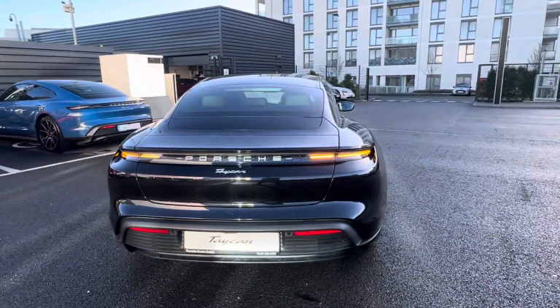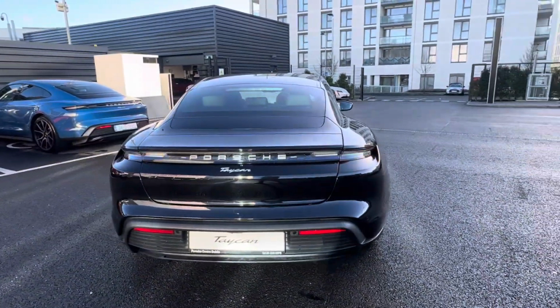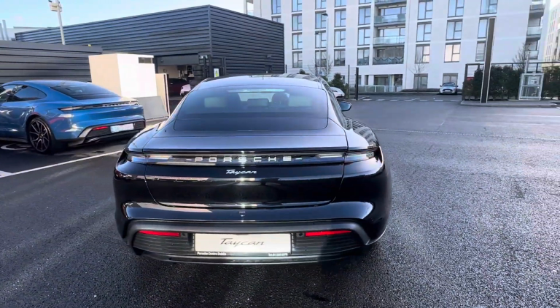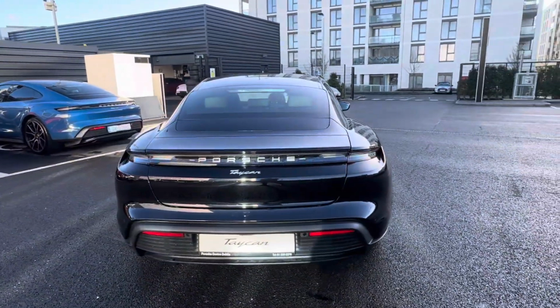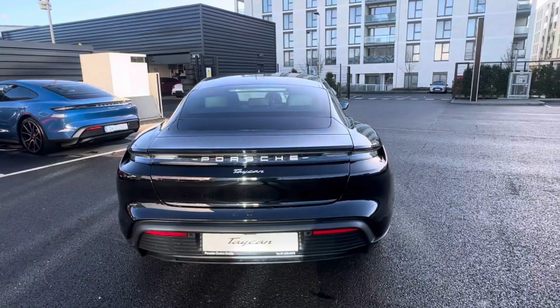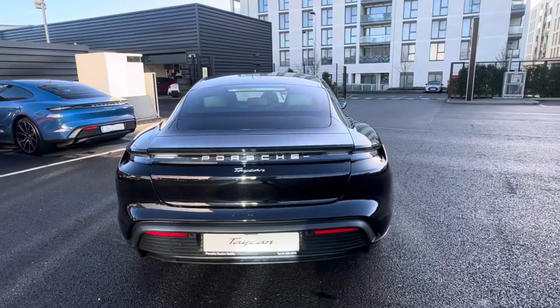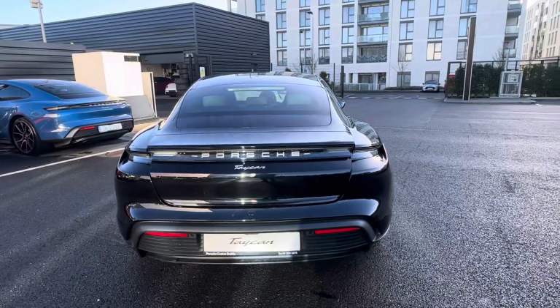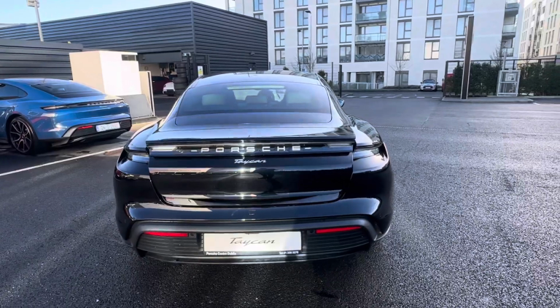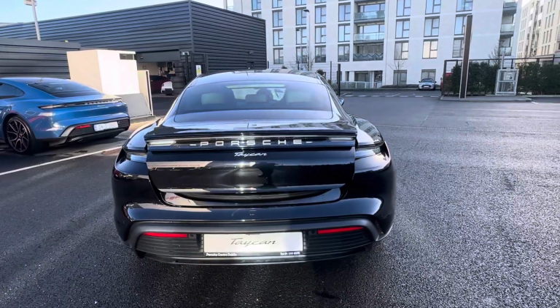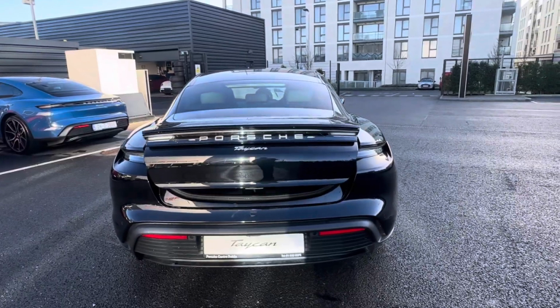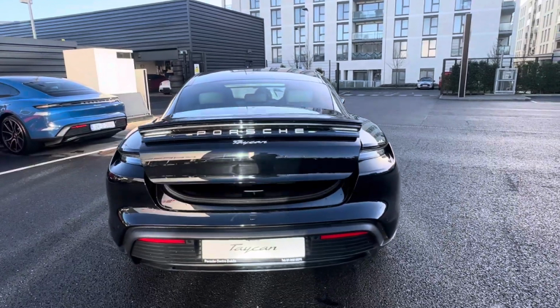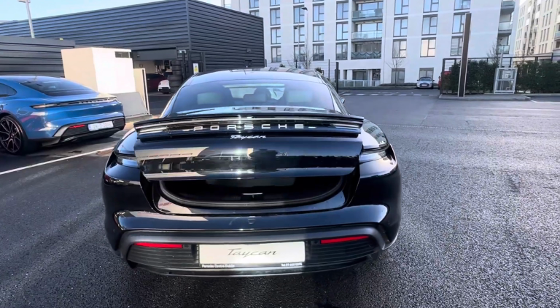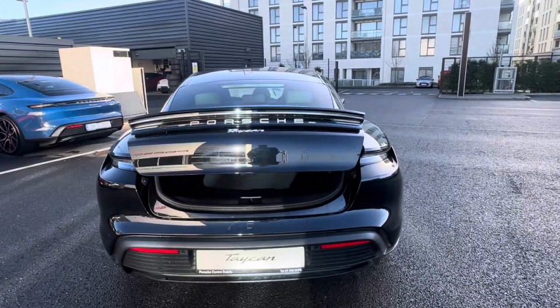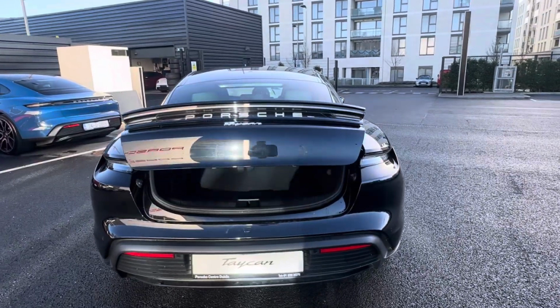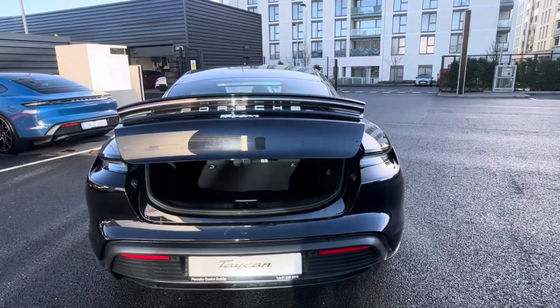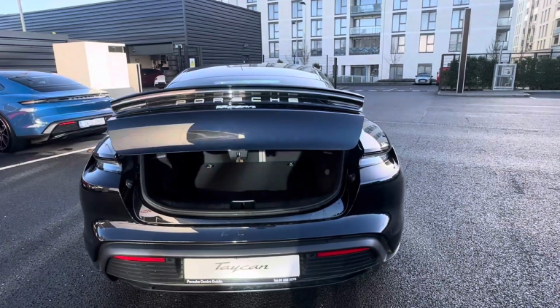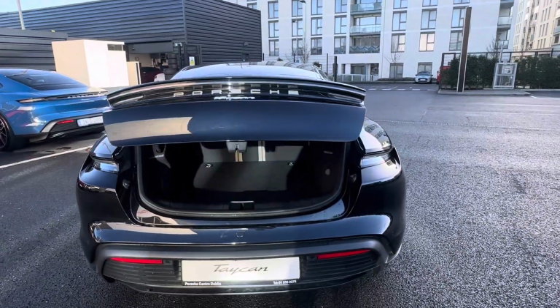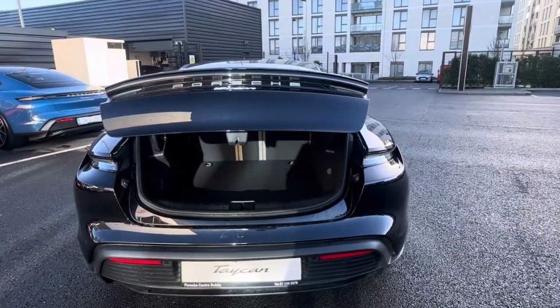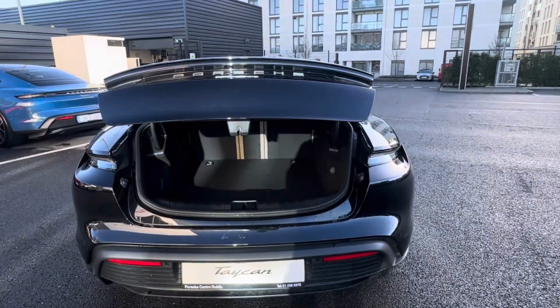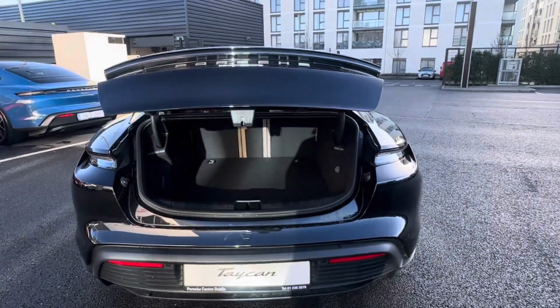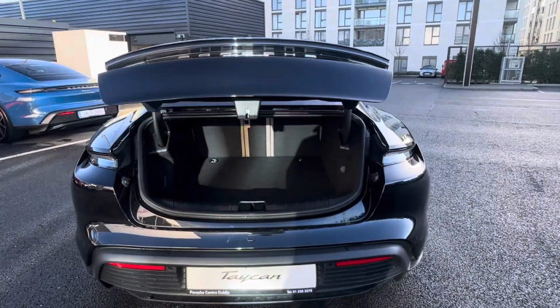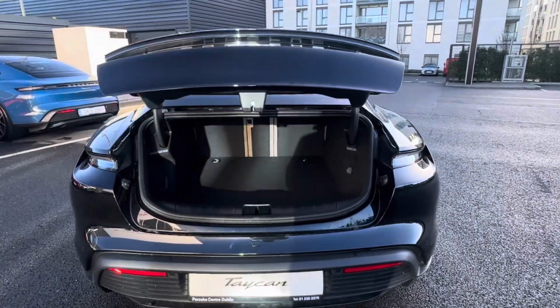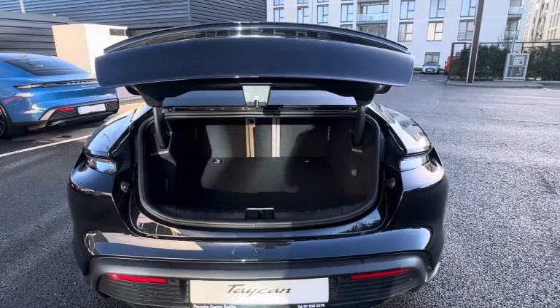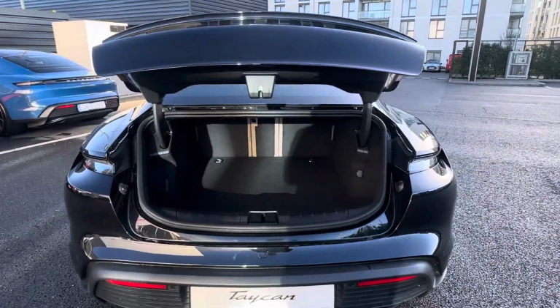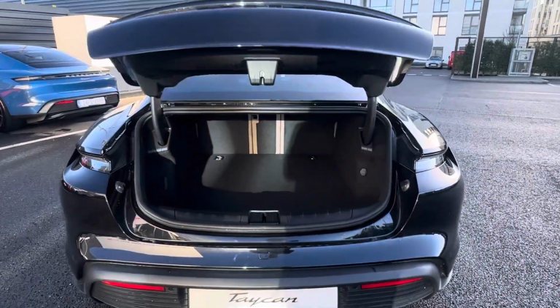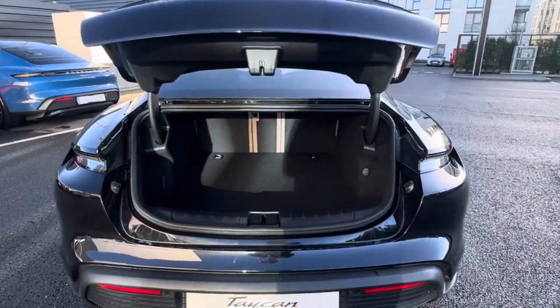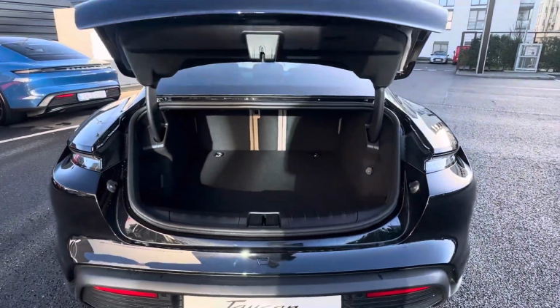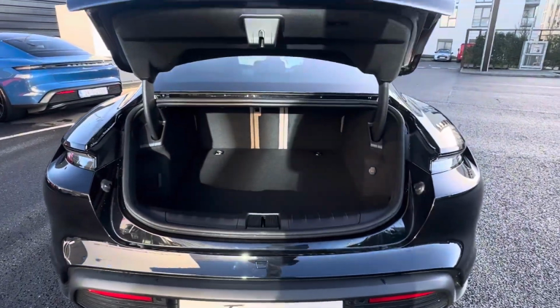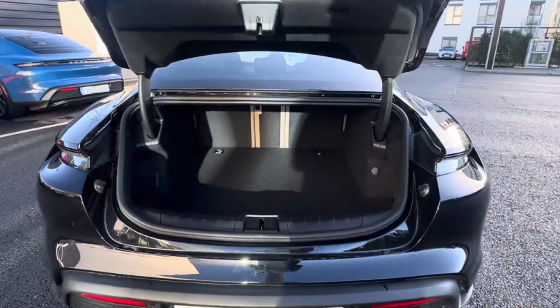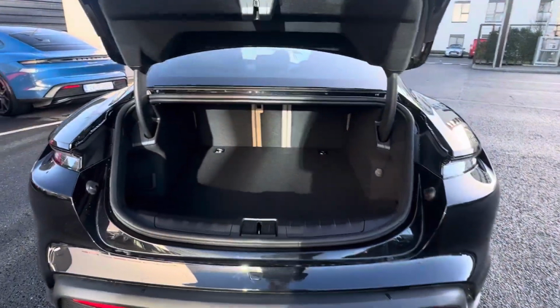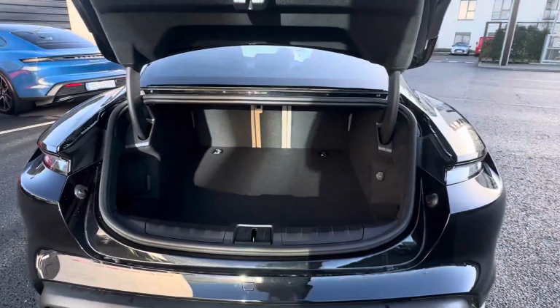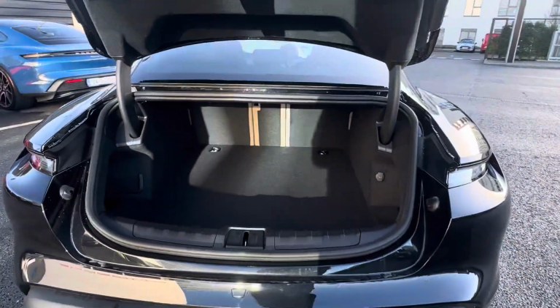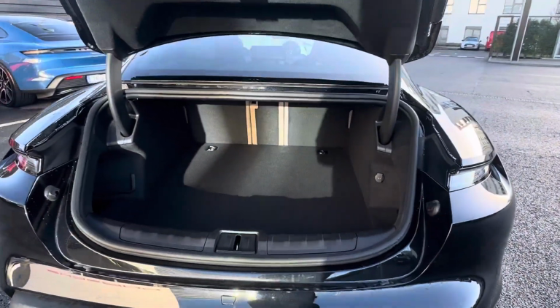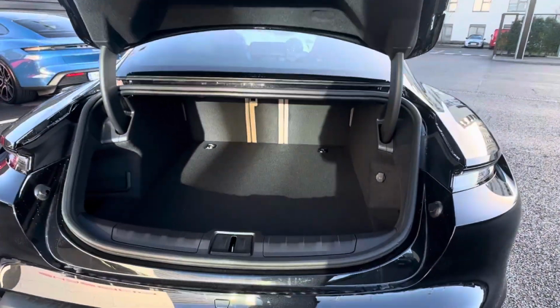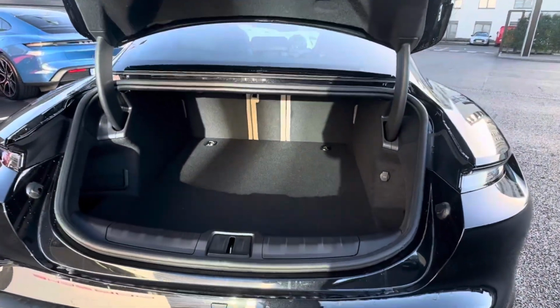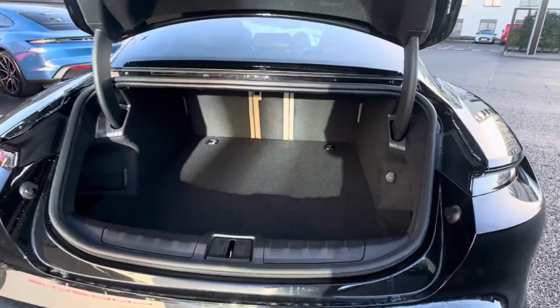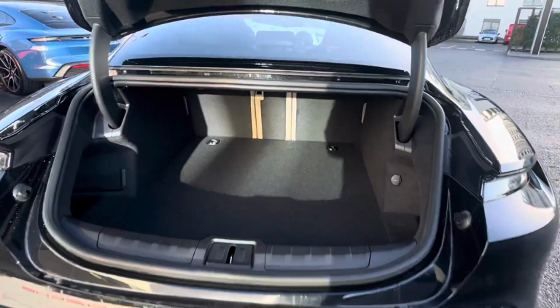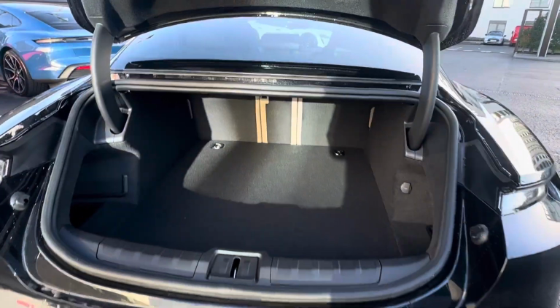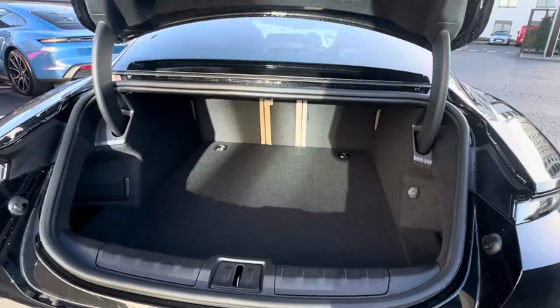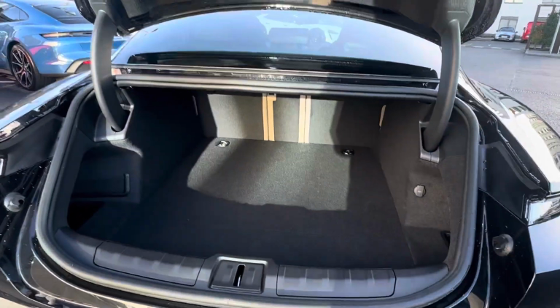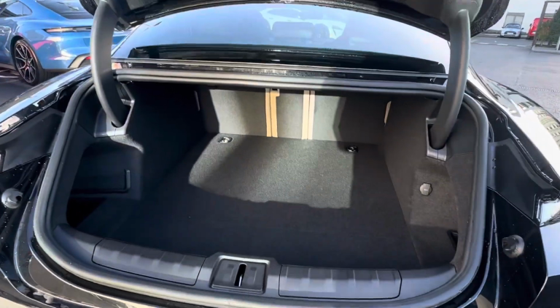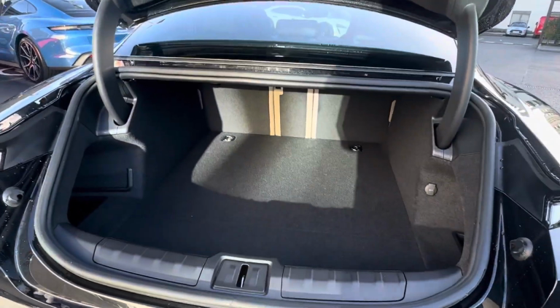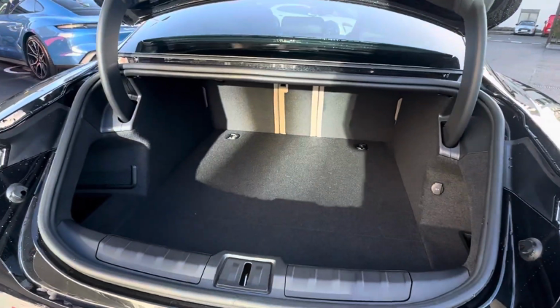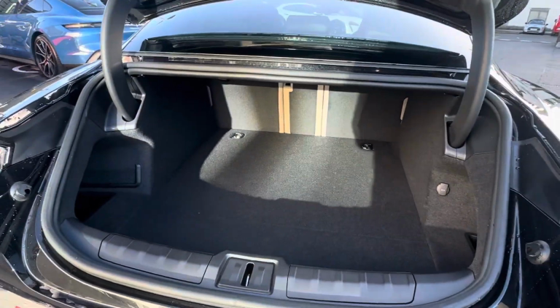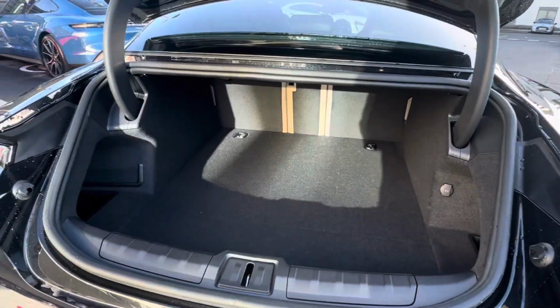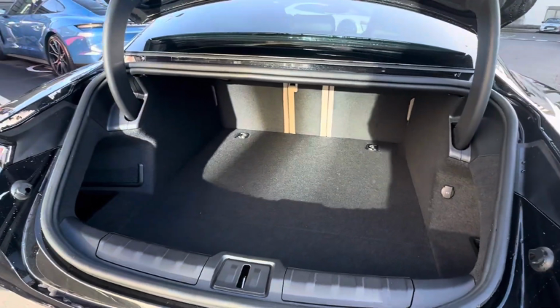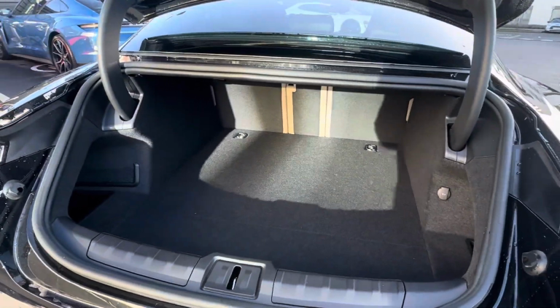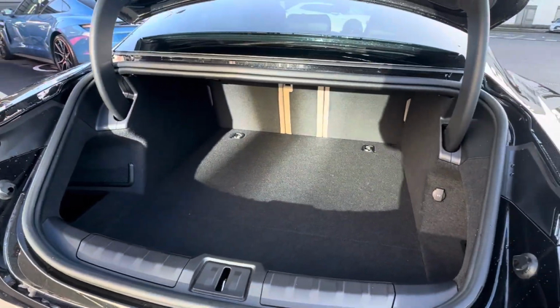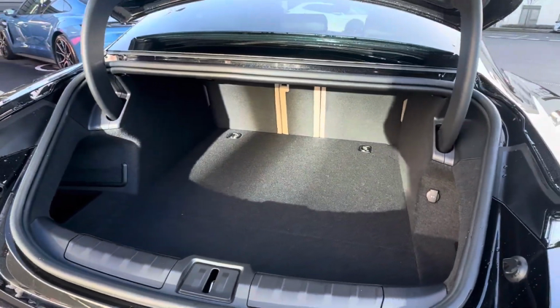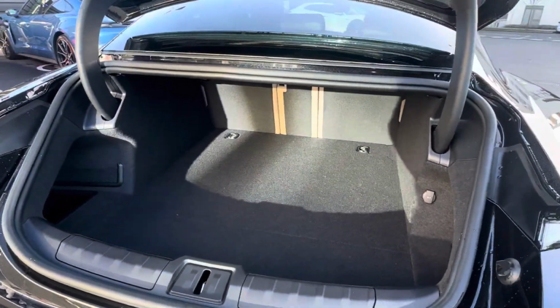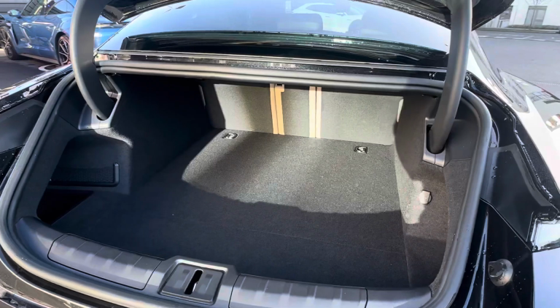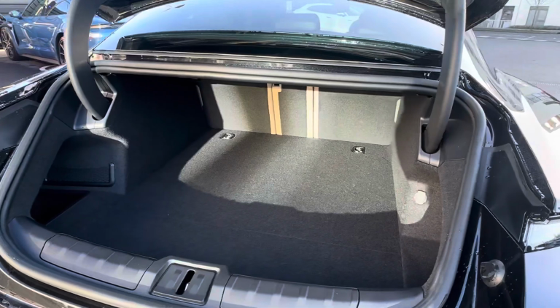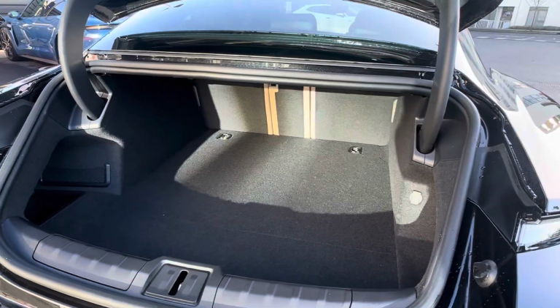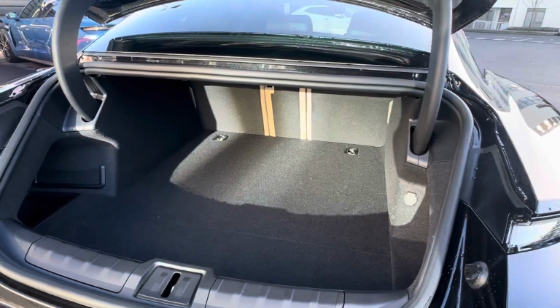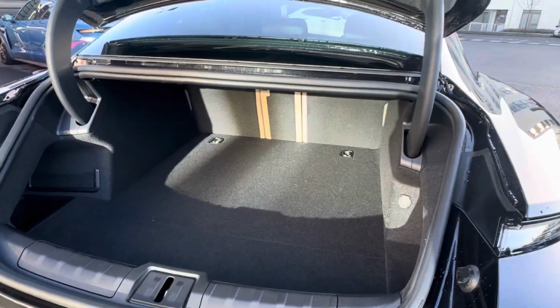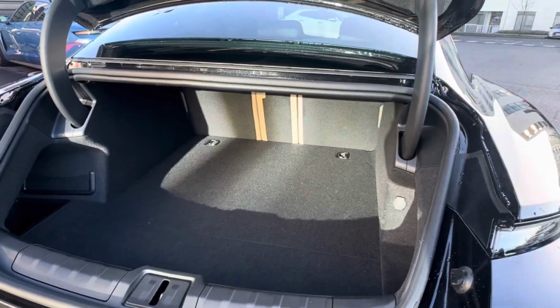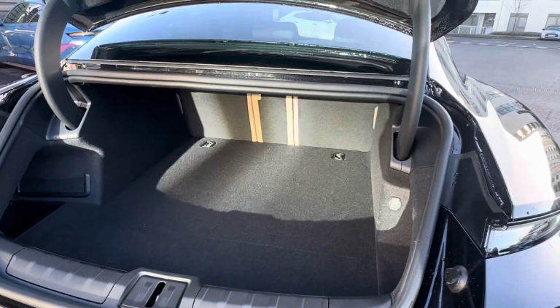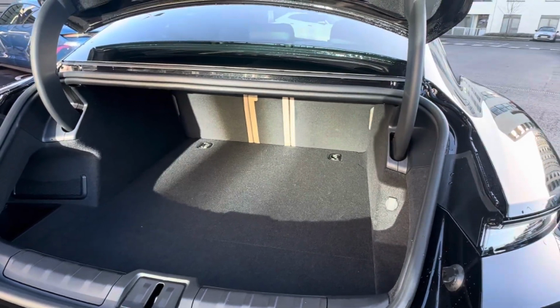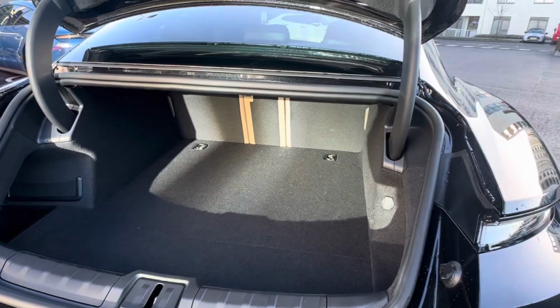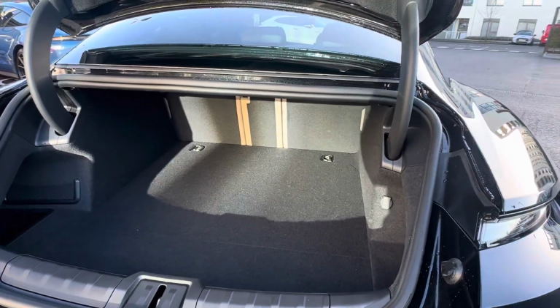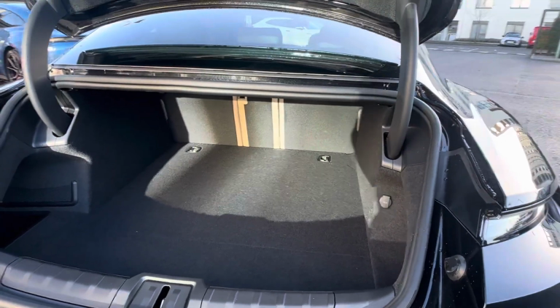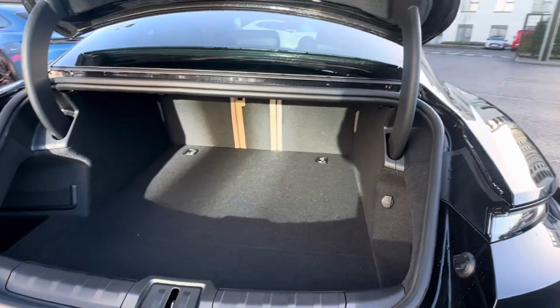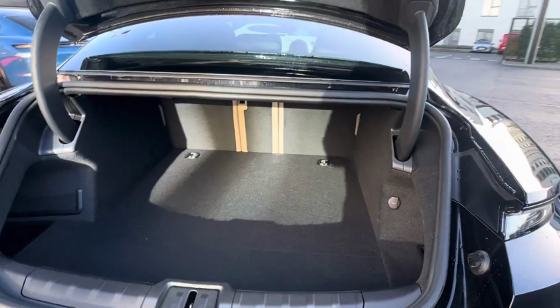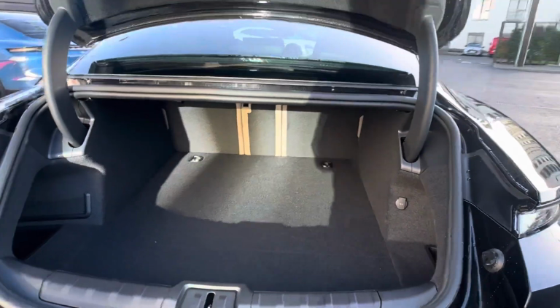Going towards the back, we have plenty of boot space. You can fit a nice set of golf clubs in here, tennis rackets, or large shopping.